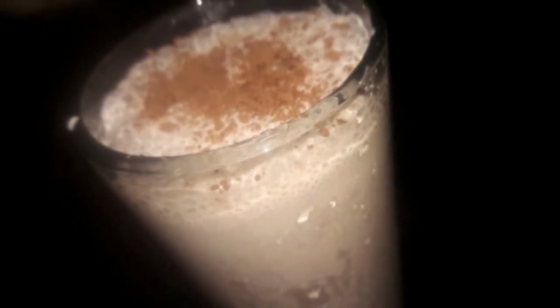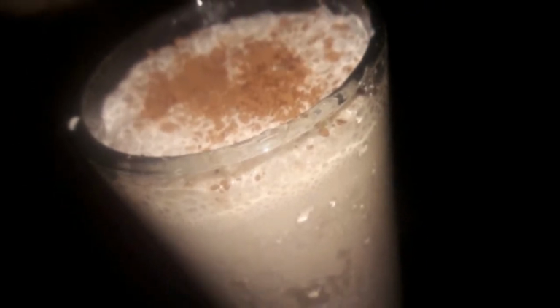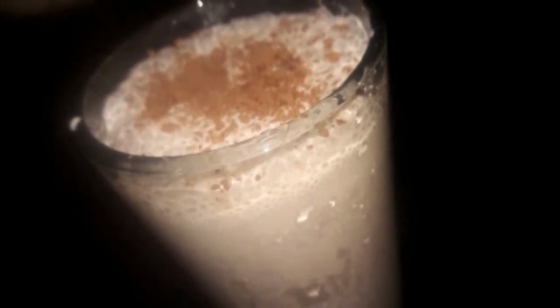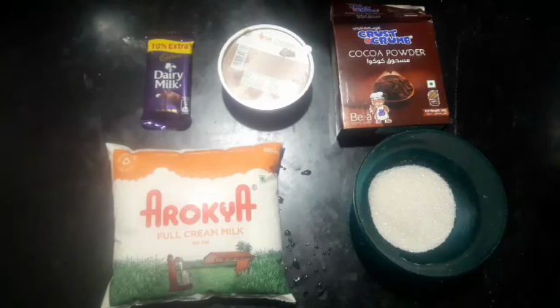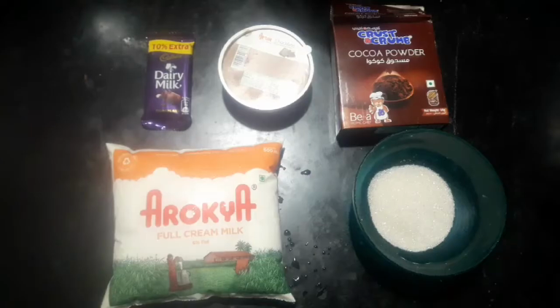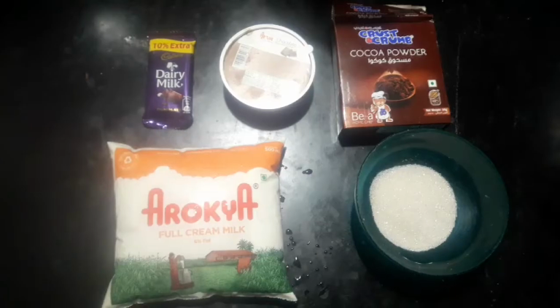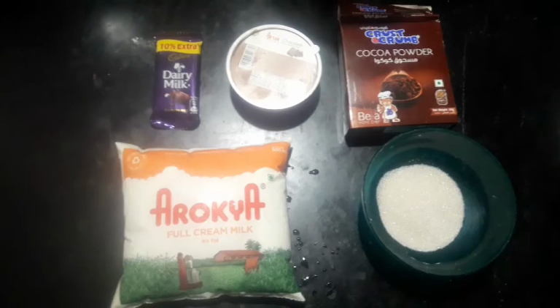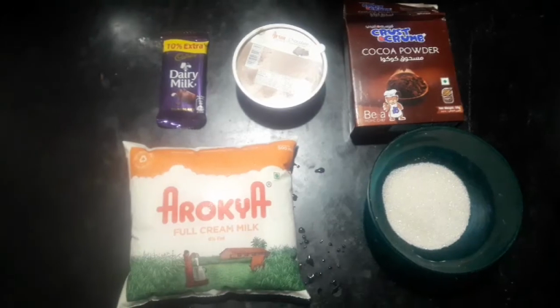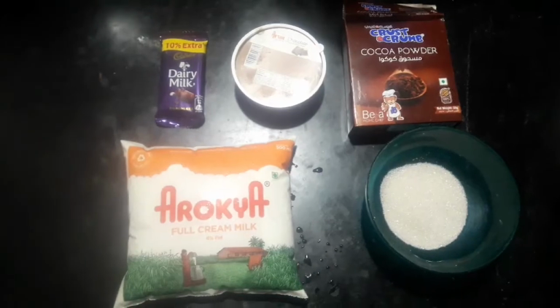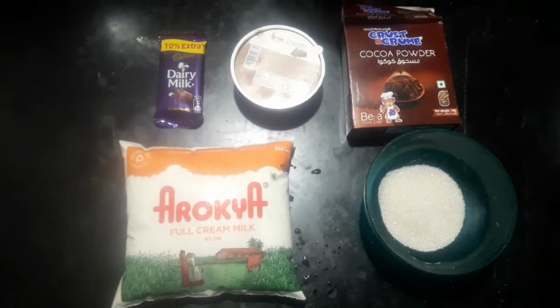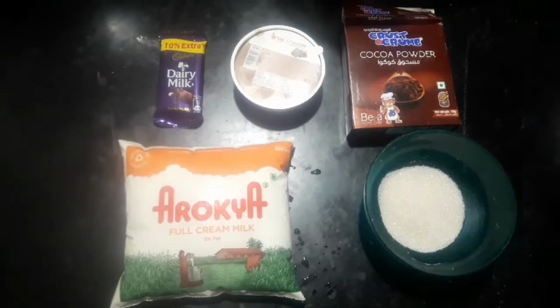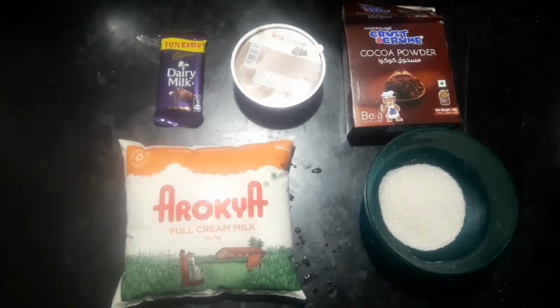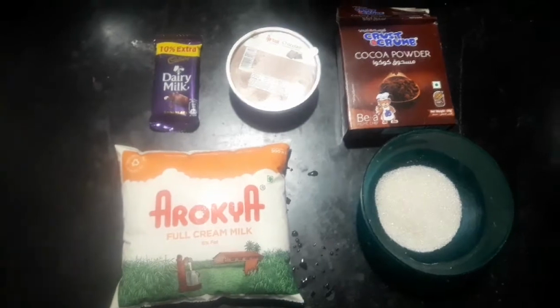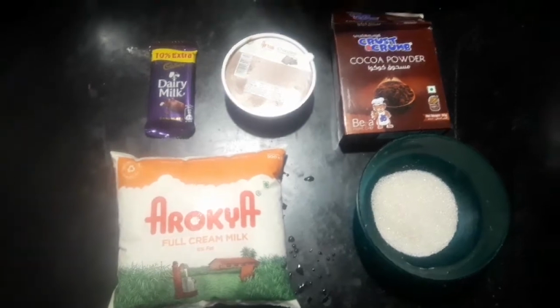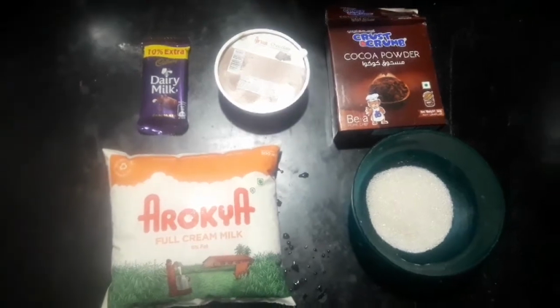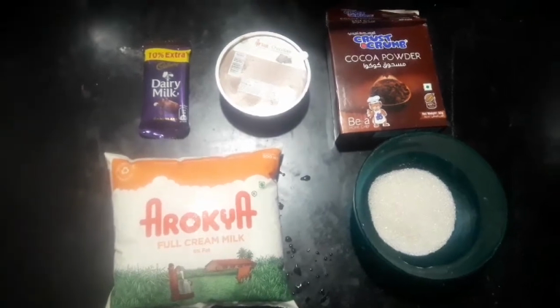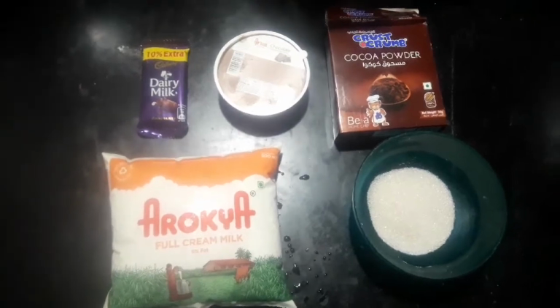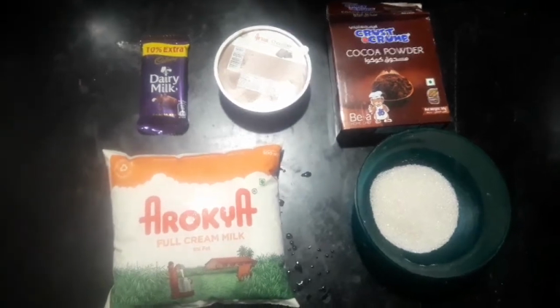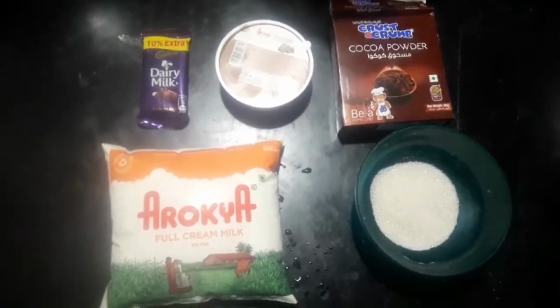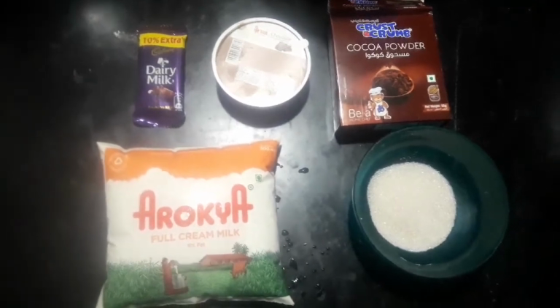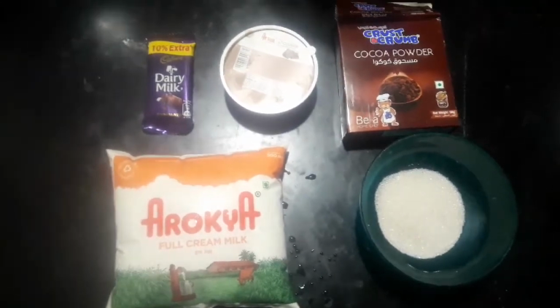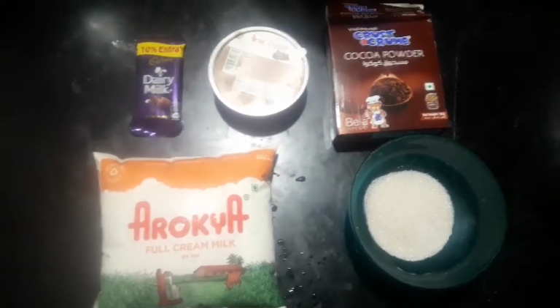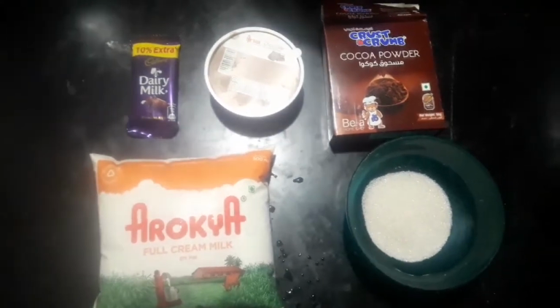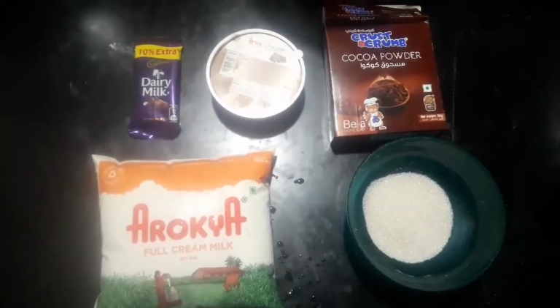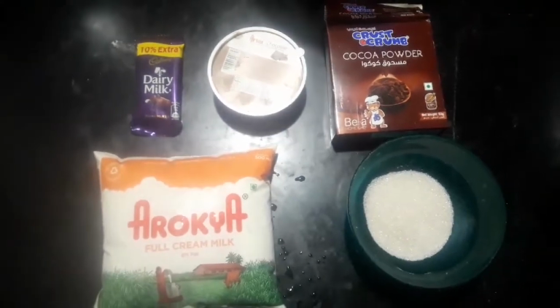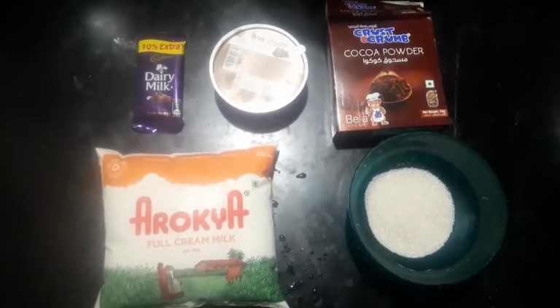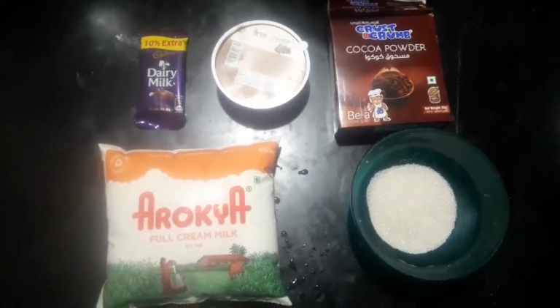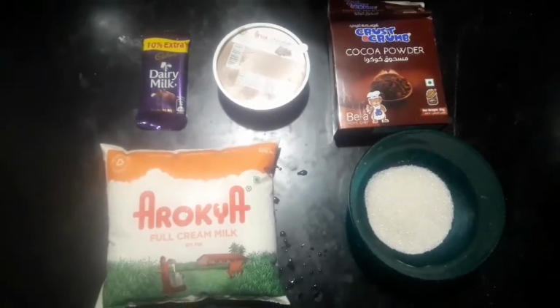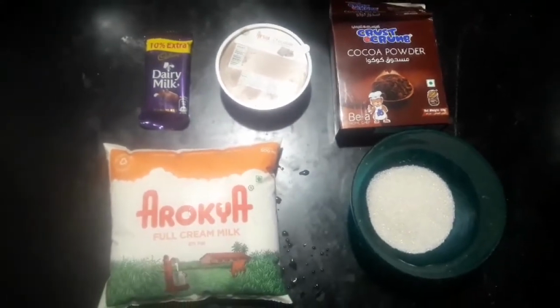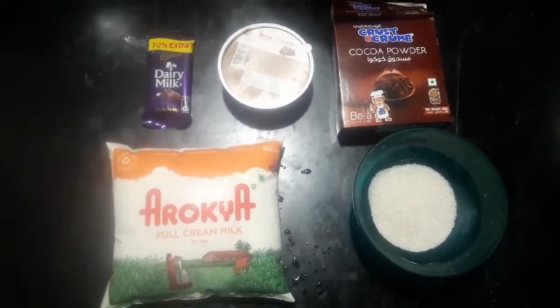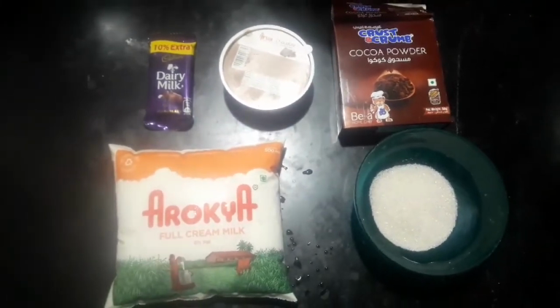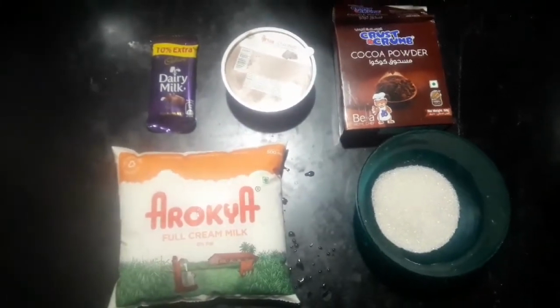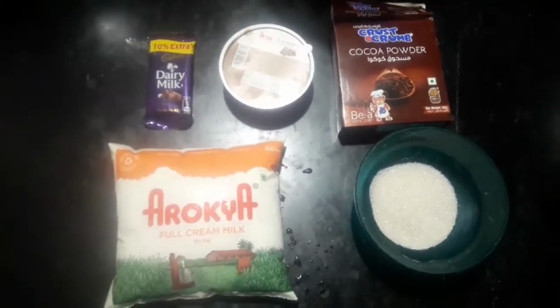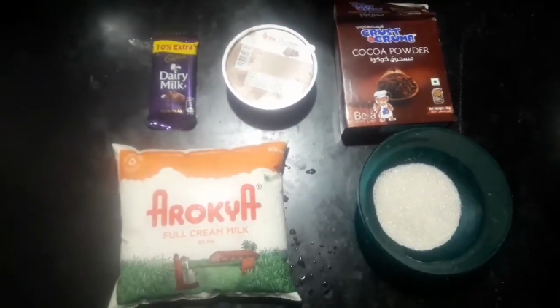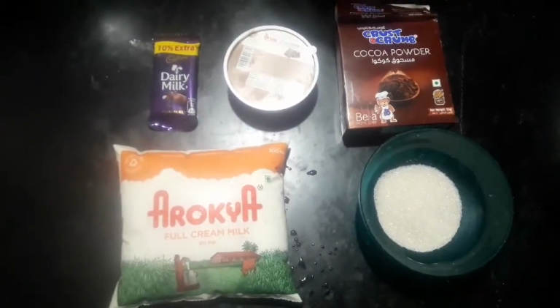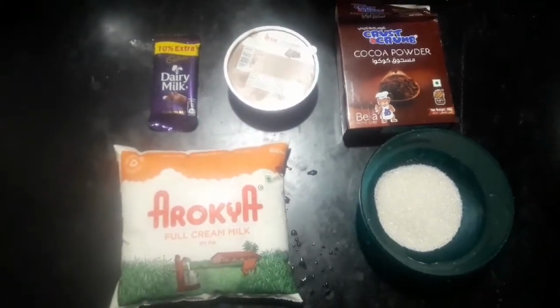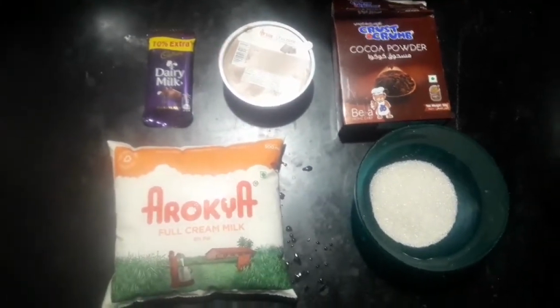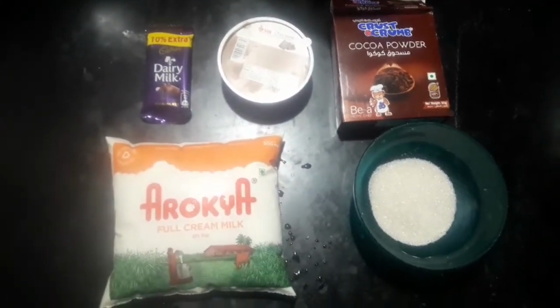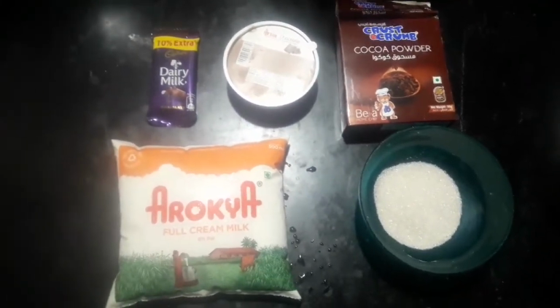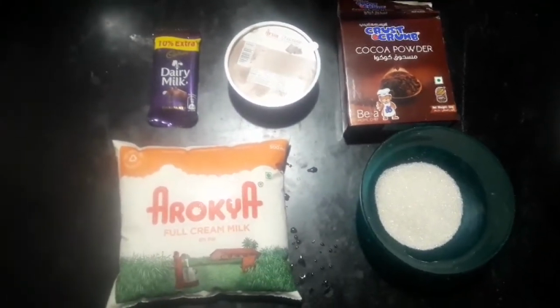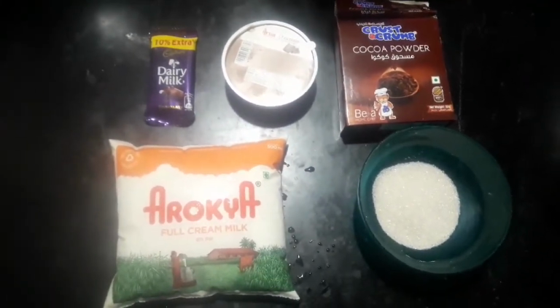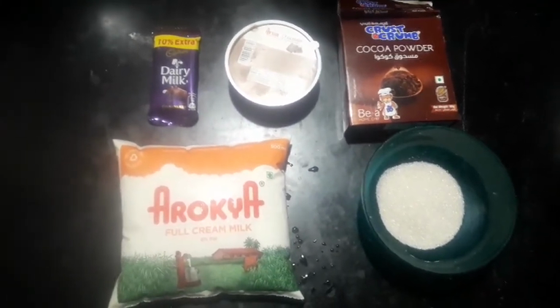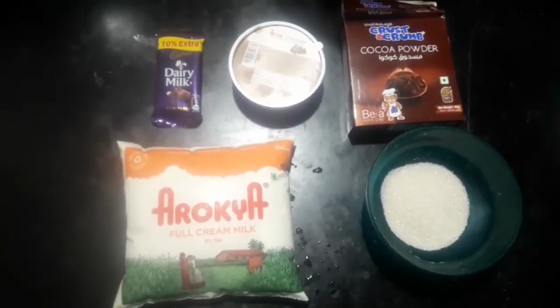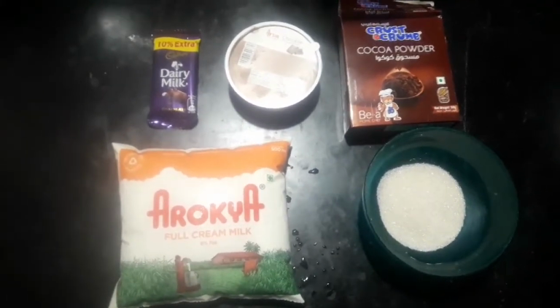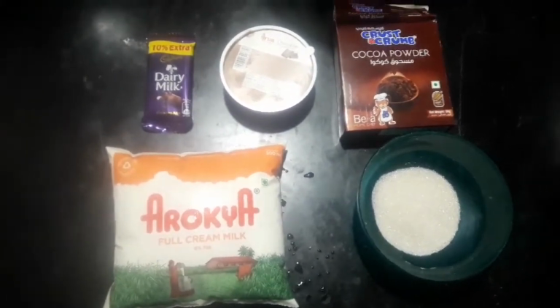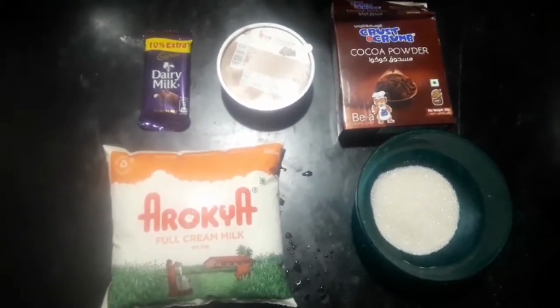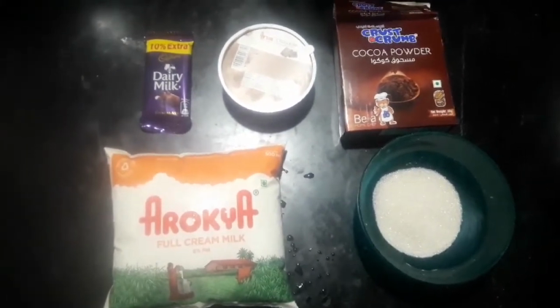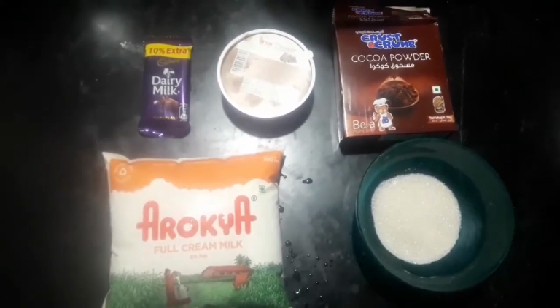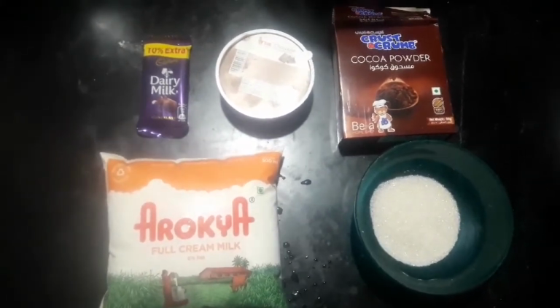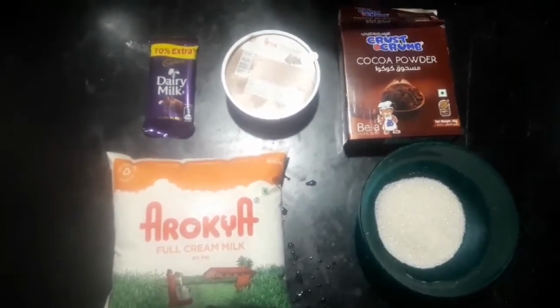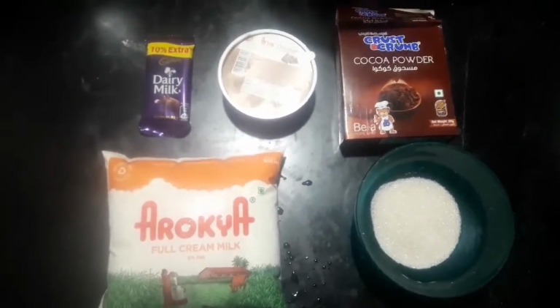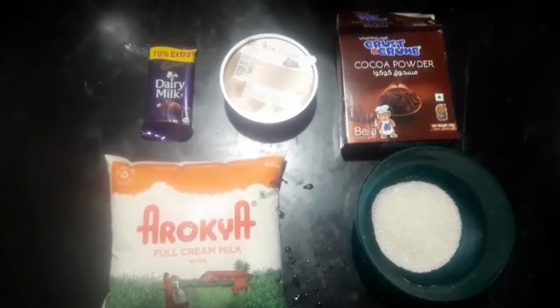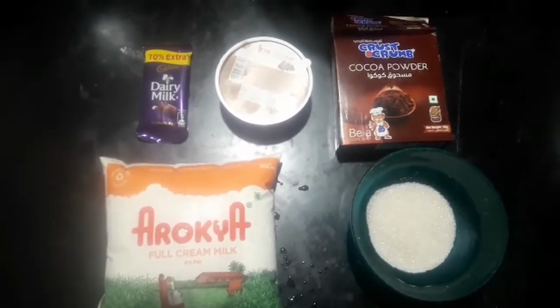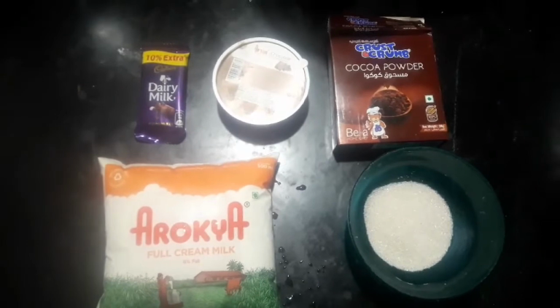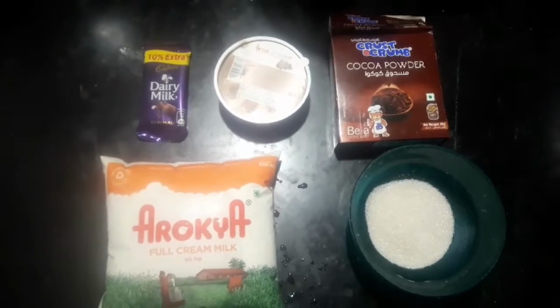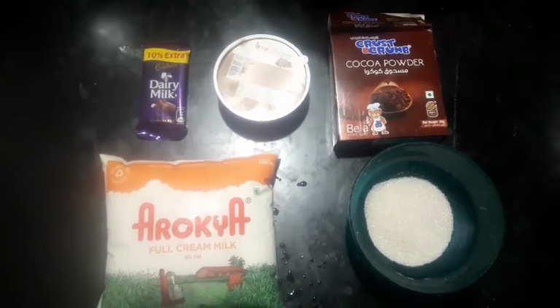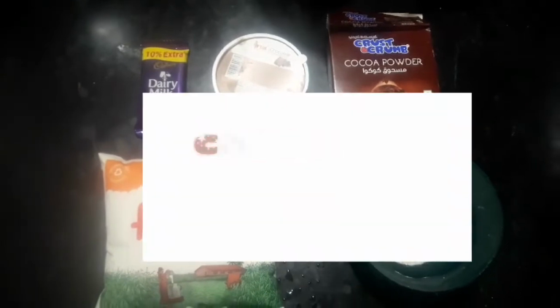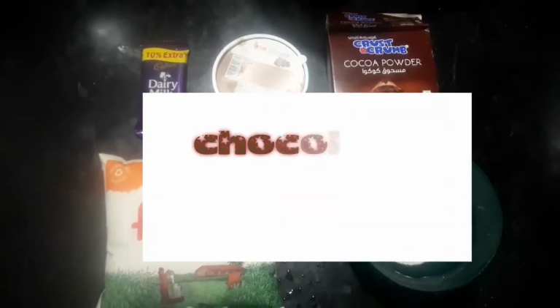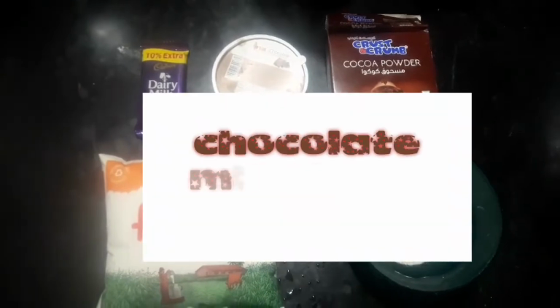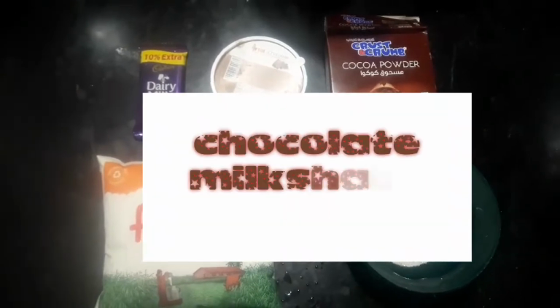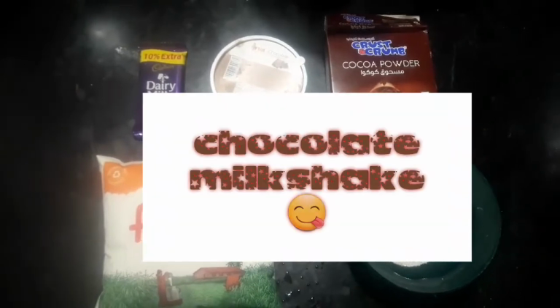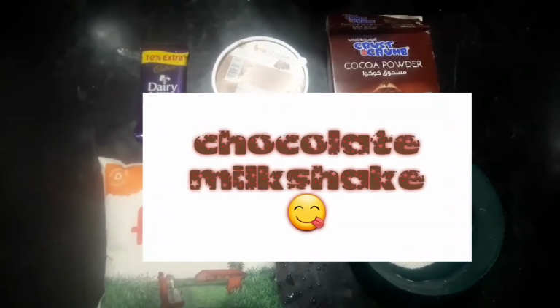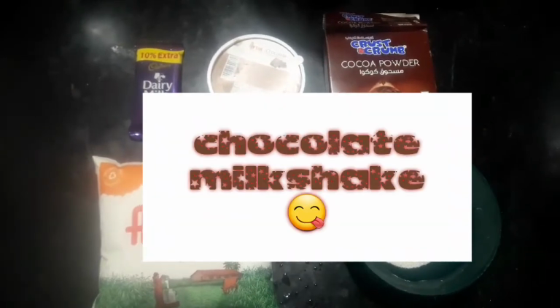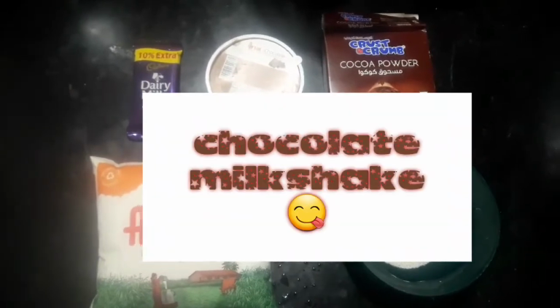Hey guys, welcome back to our channel, Edehal Rani's Kitchen. Chocolate milkshake.